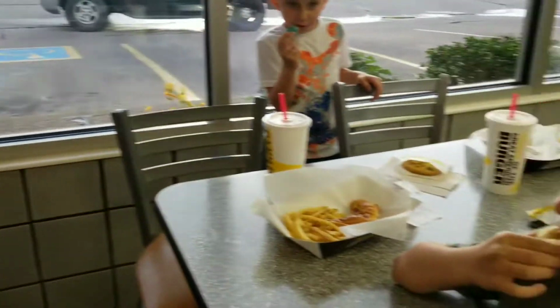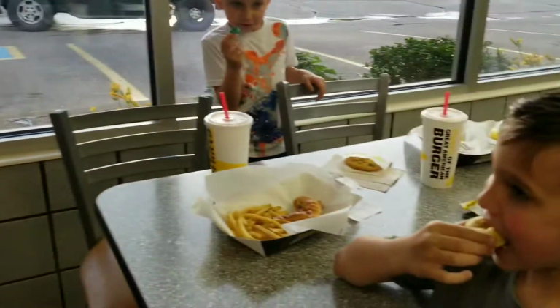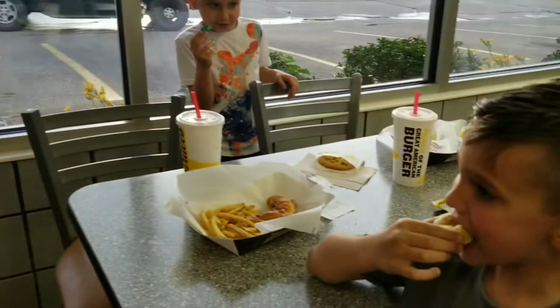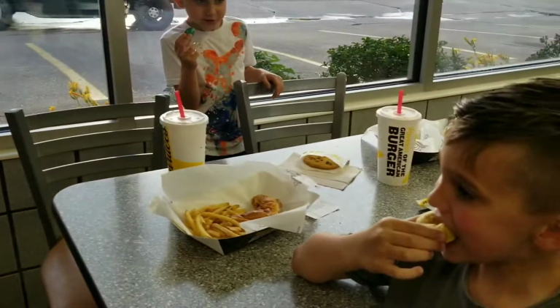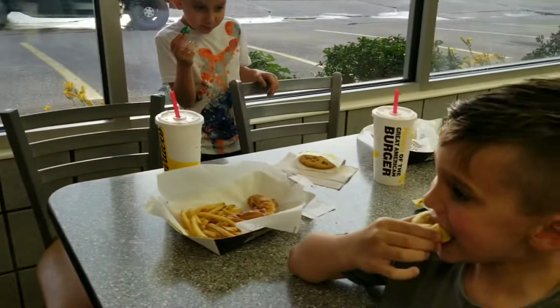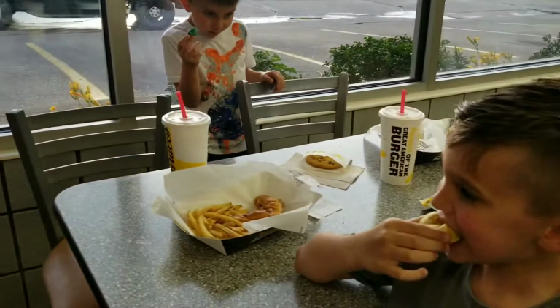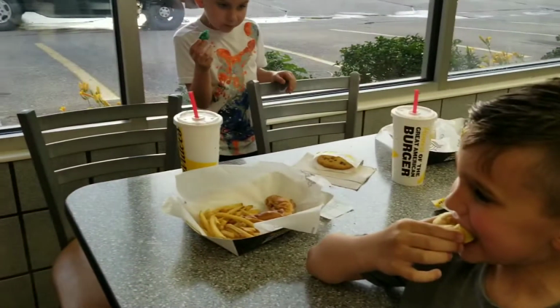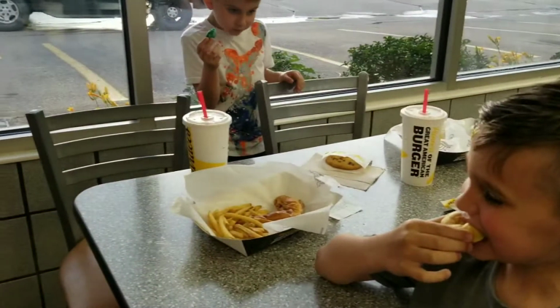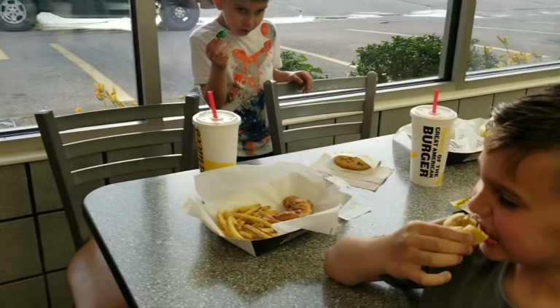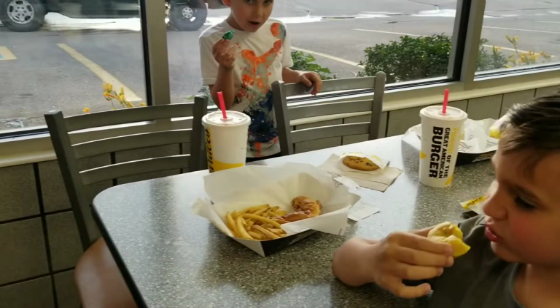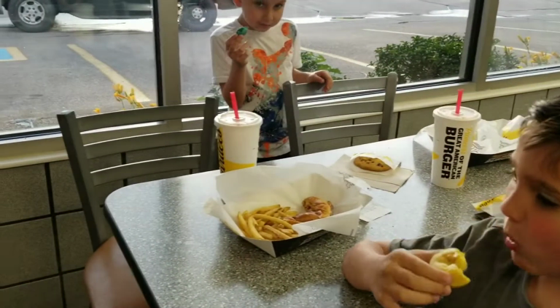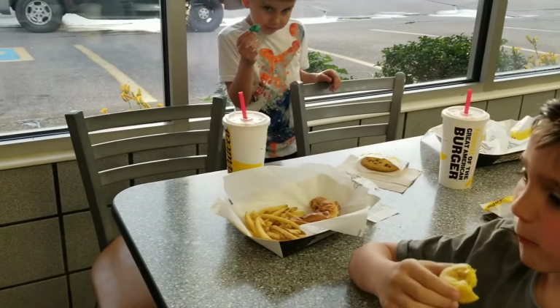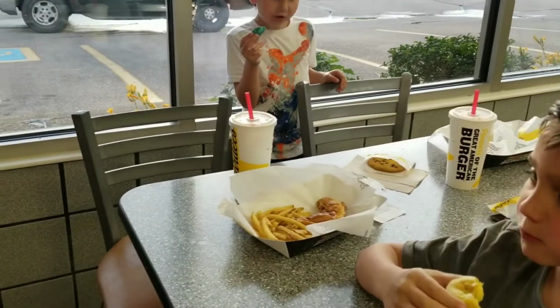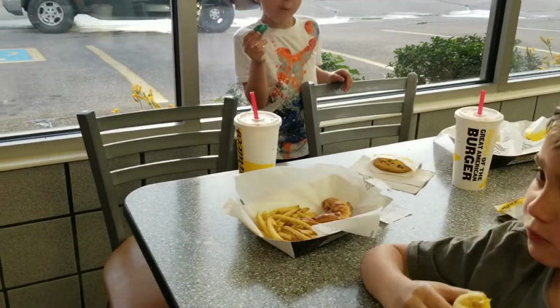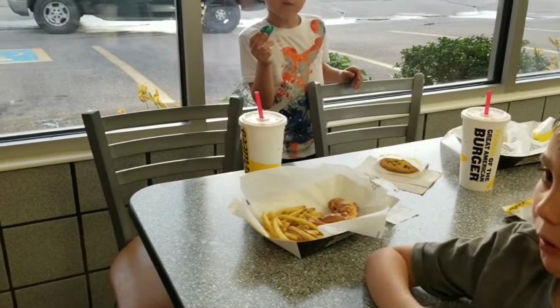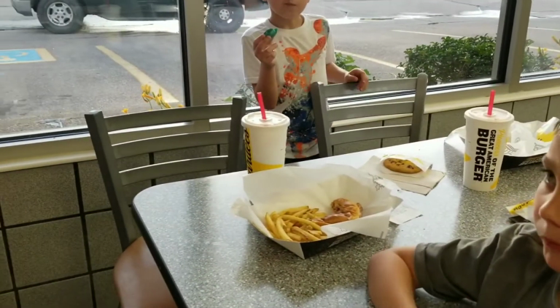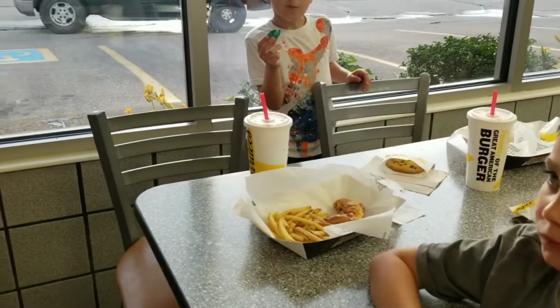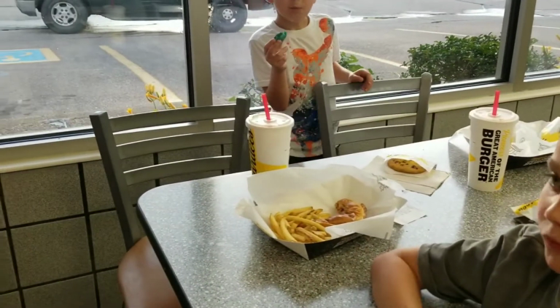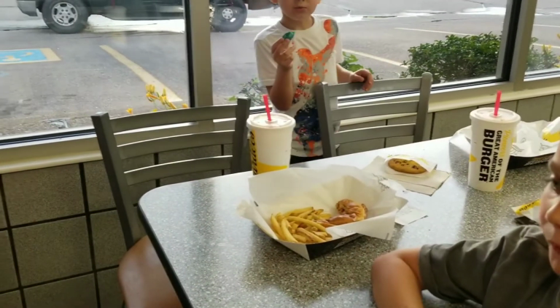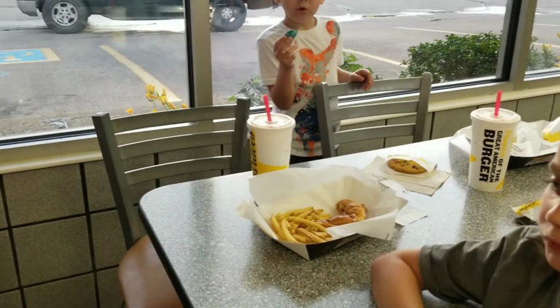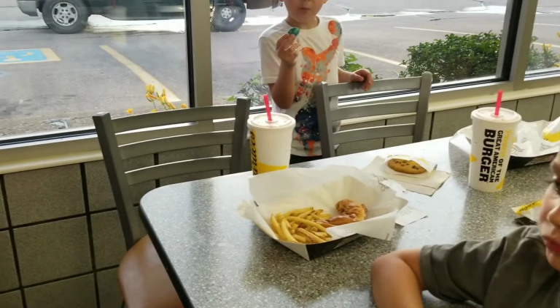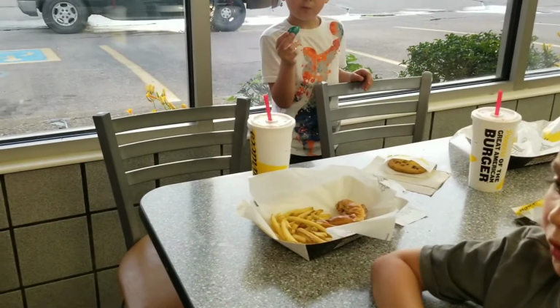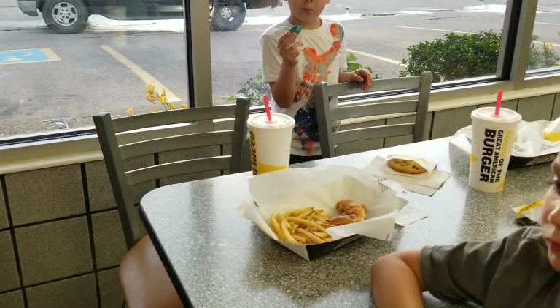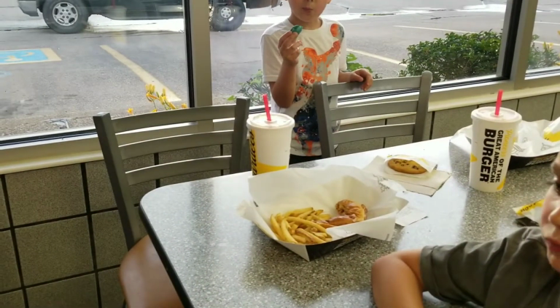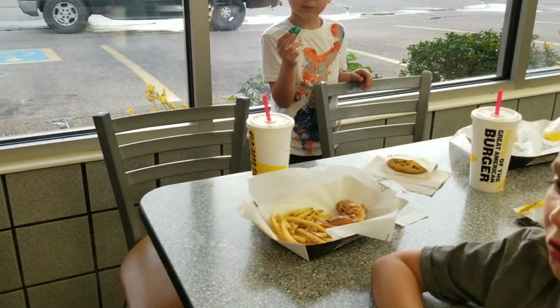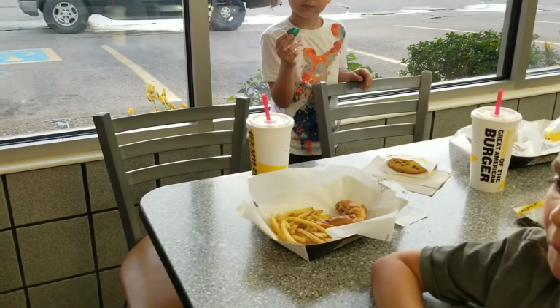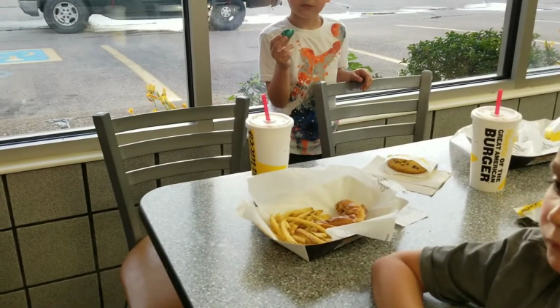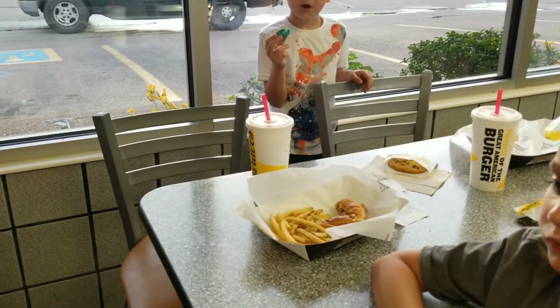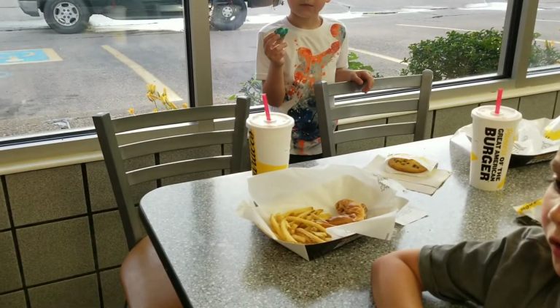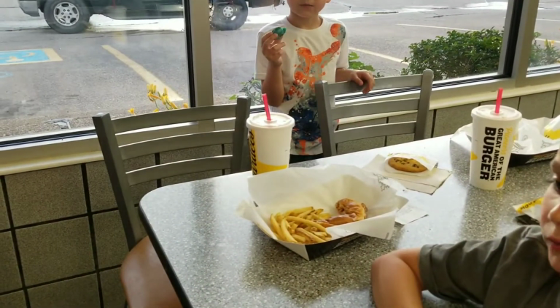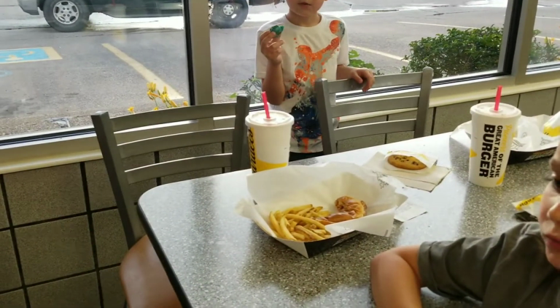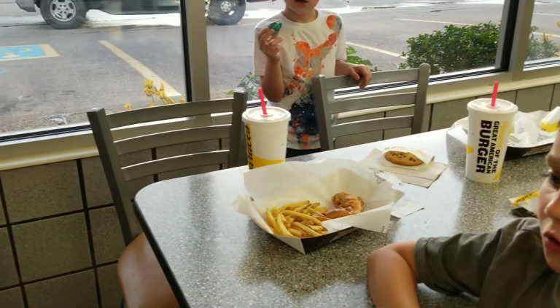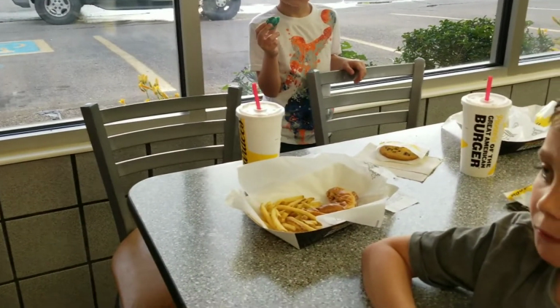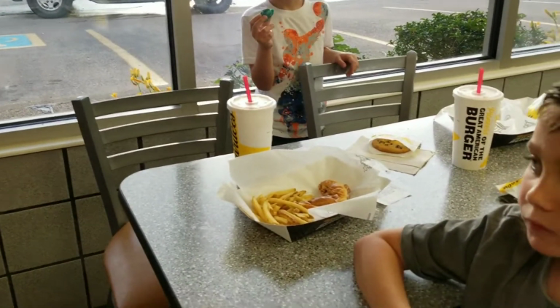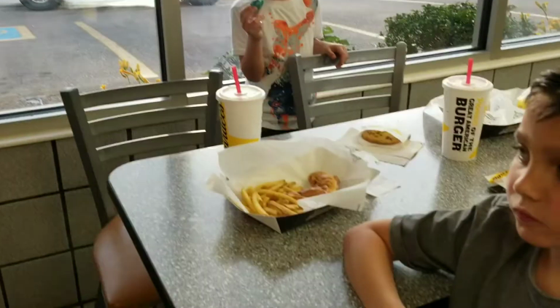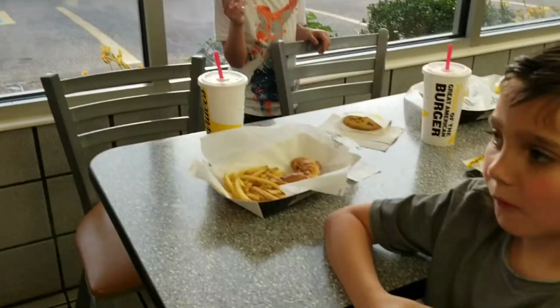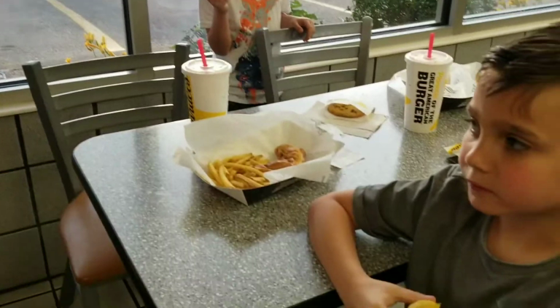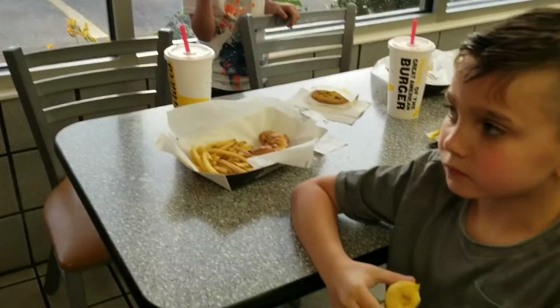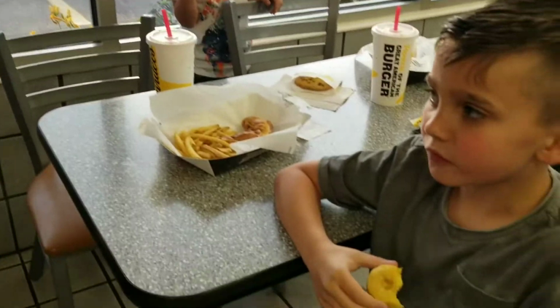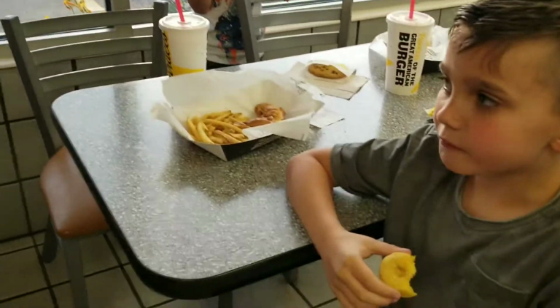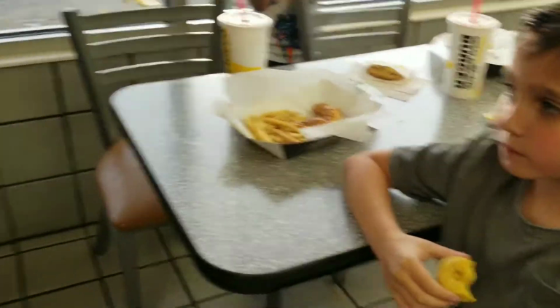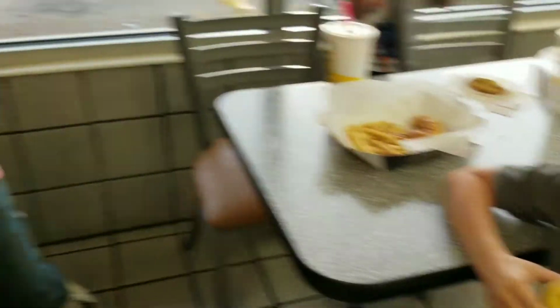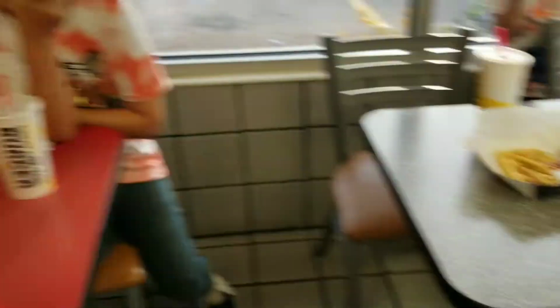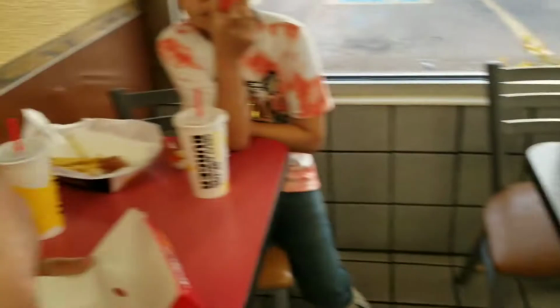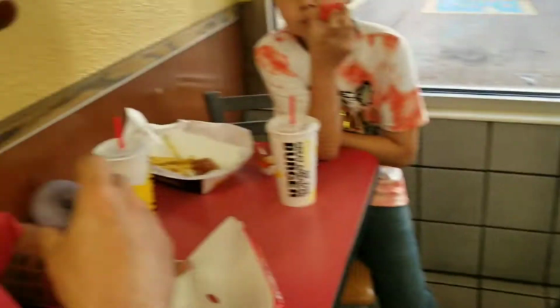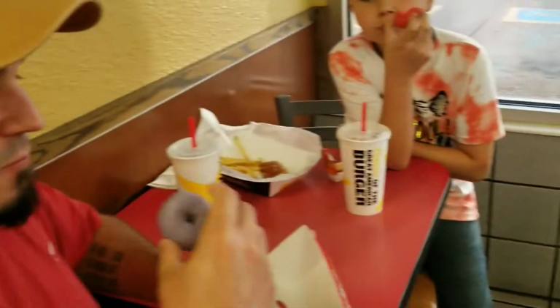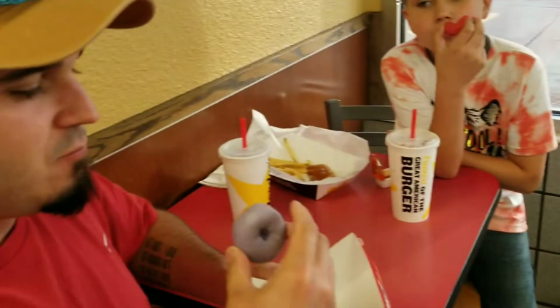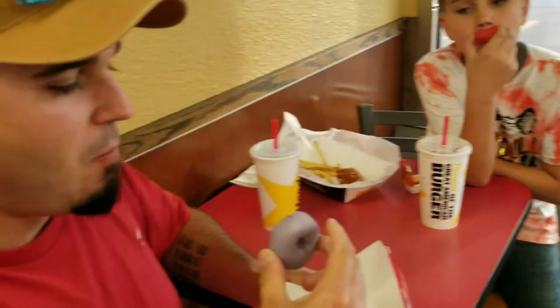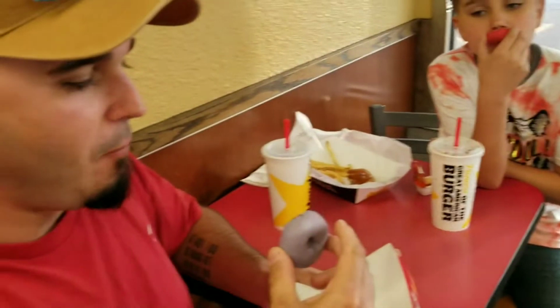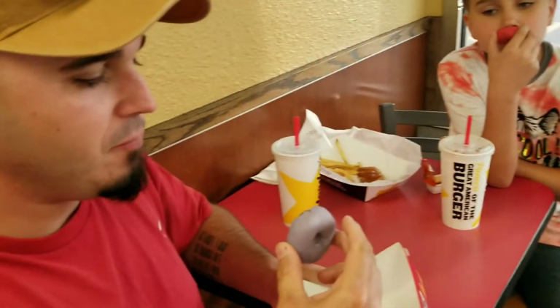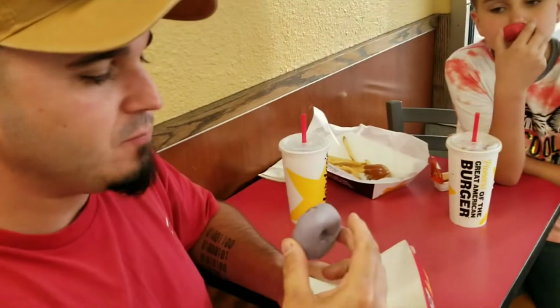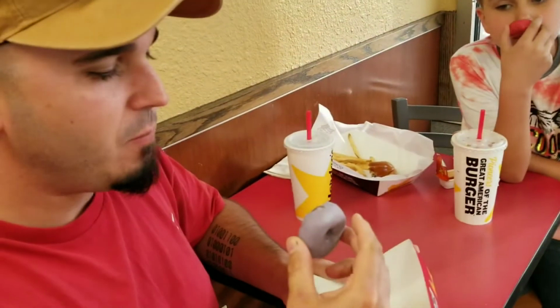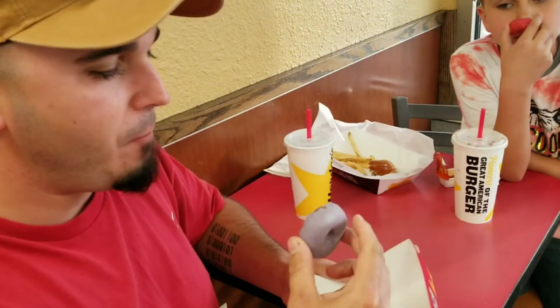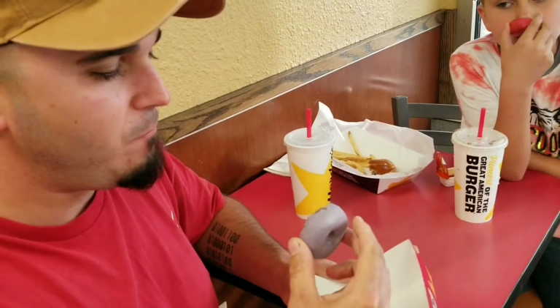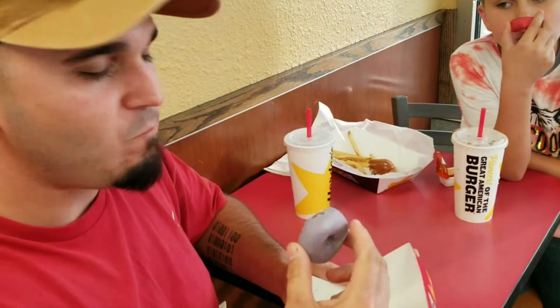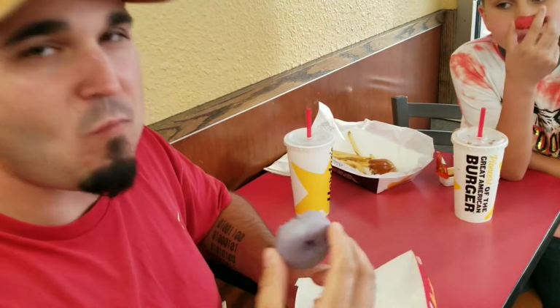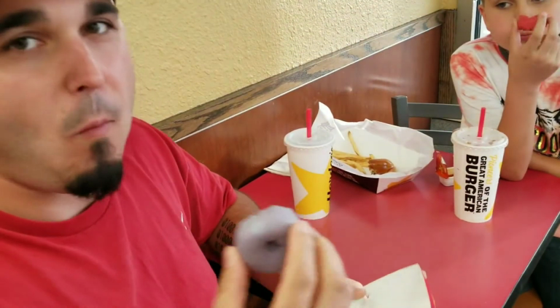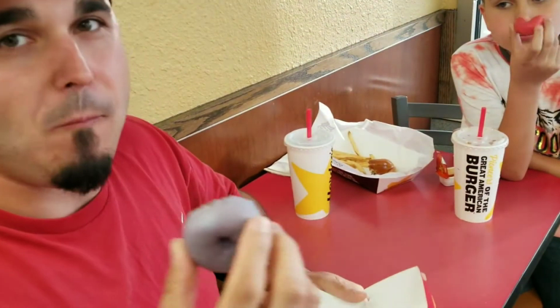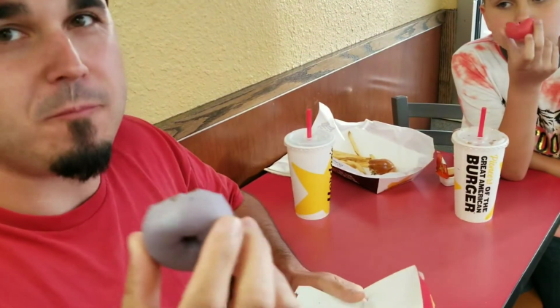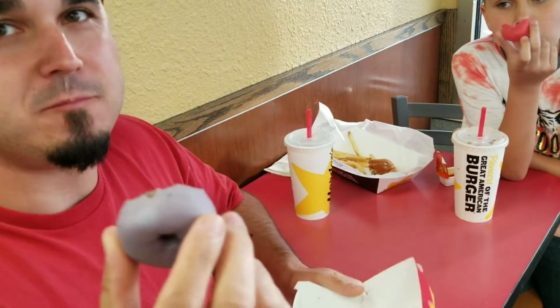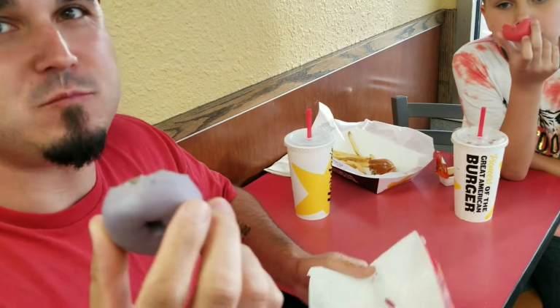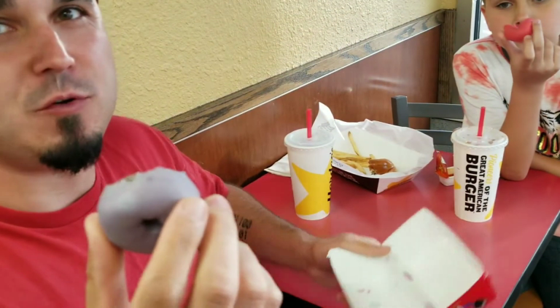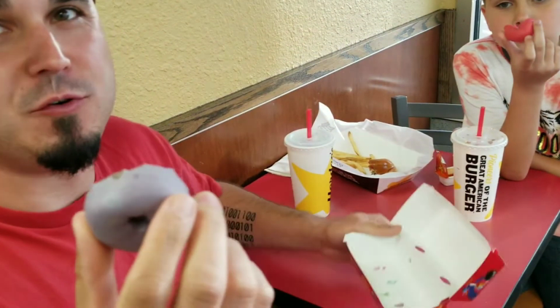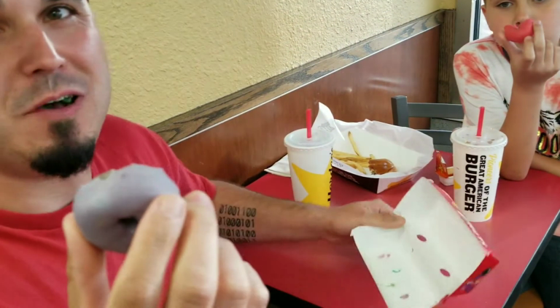I wonder if they all have the same flavor or if each color is a different flavor. You want to do it?